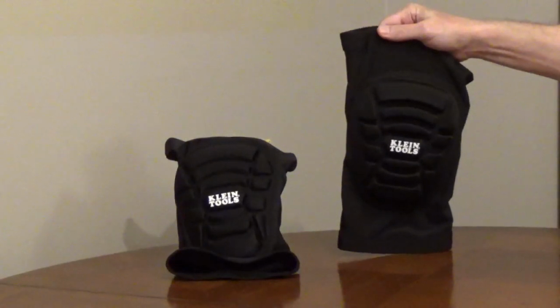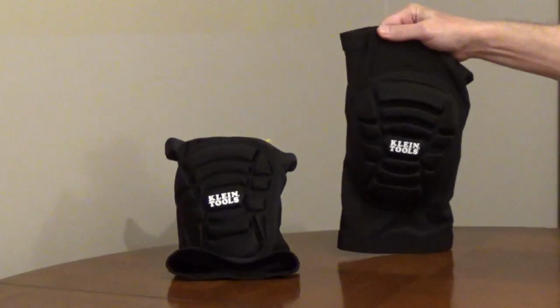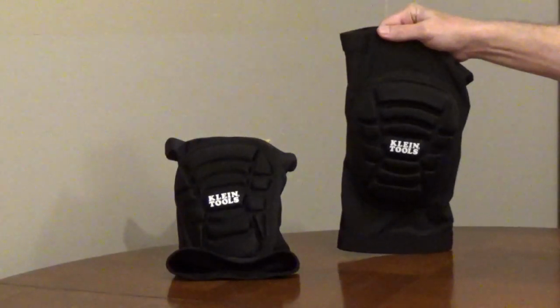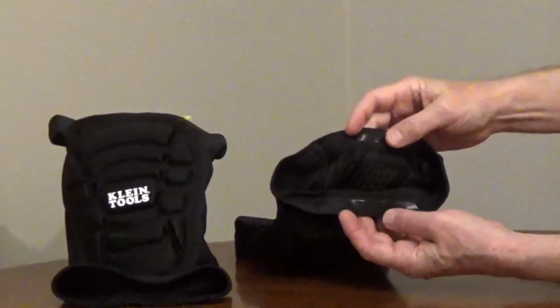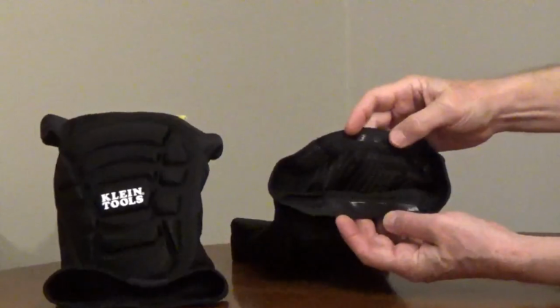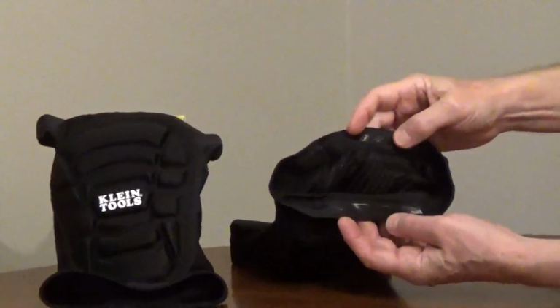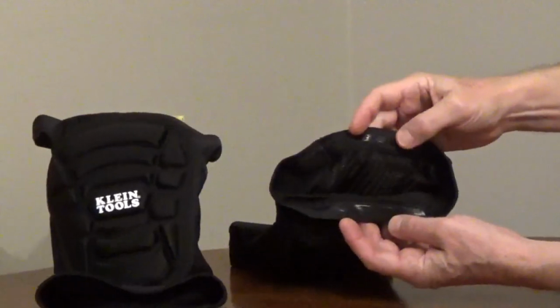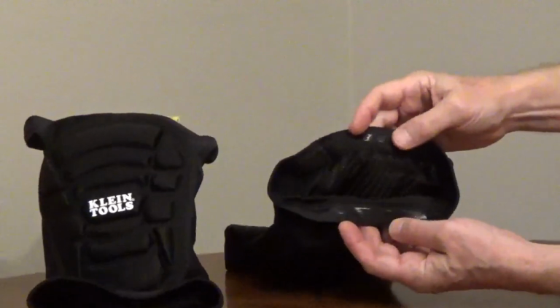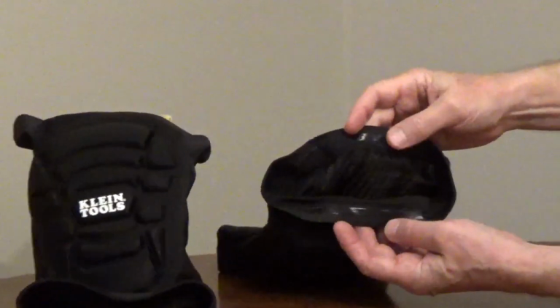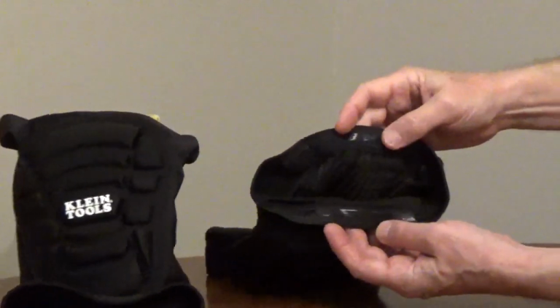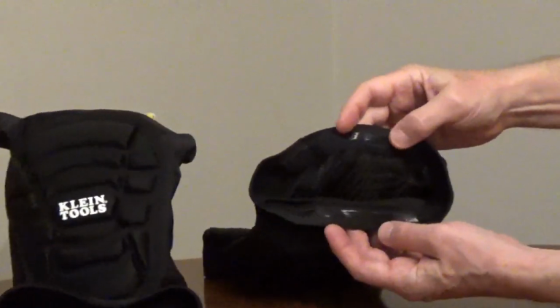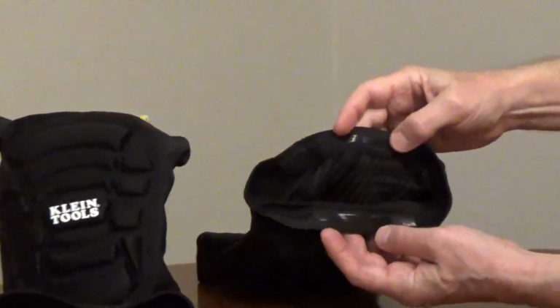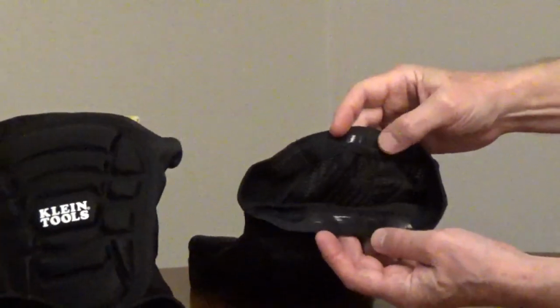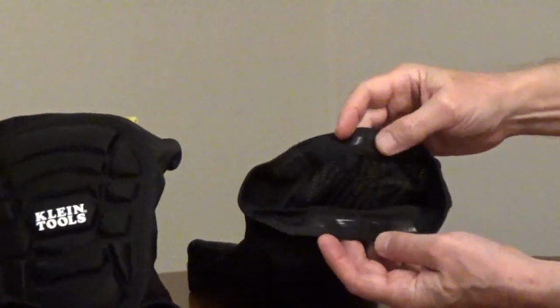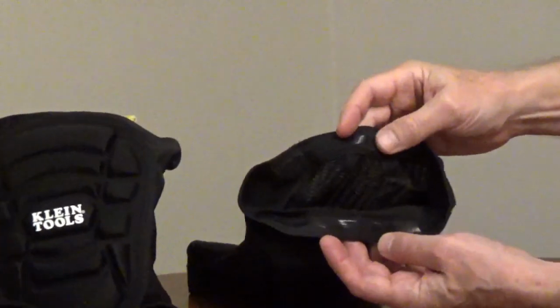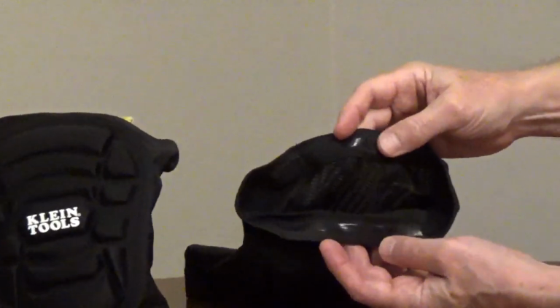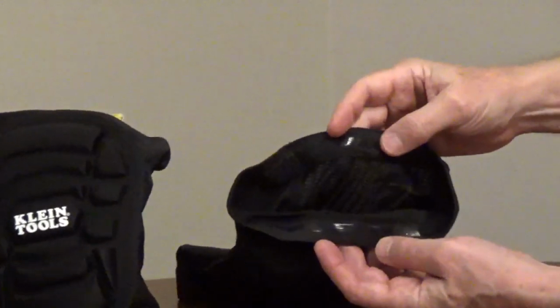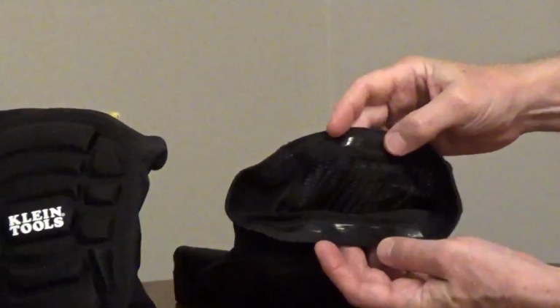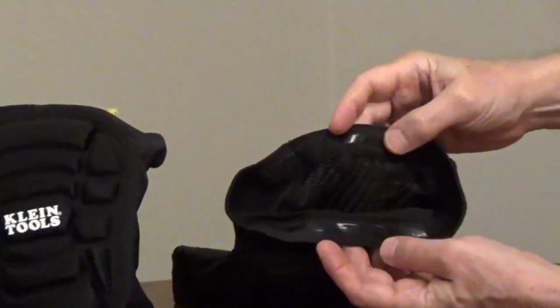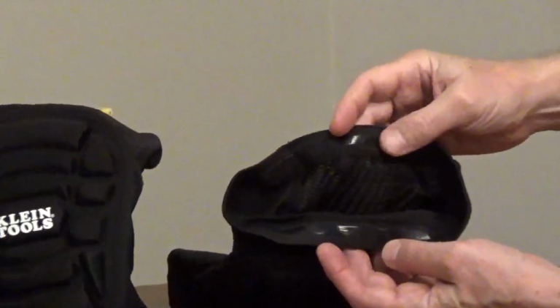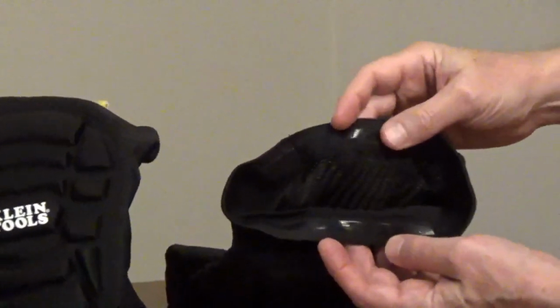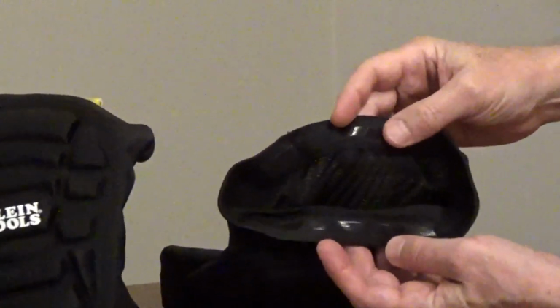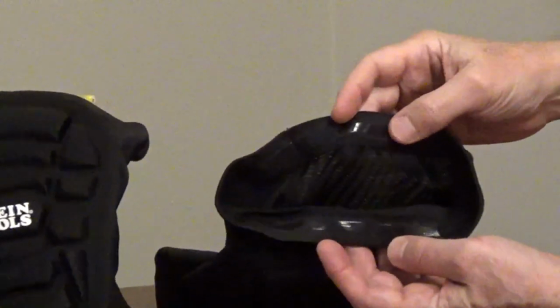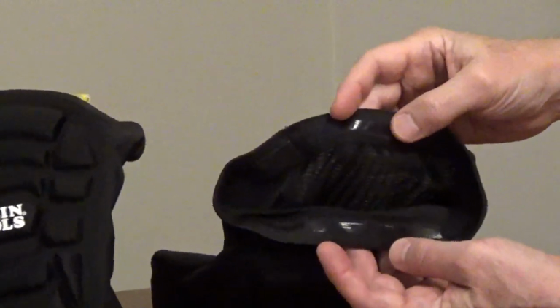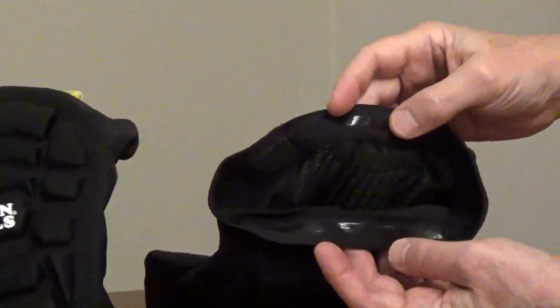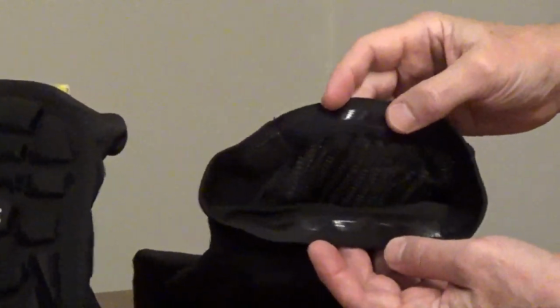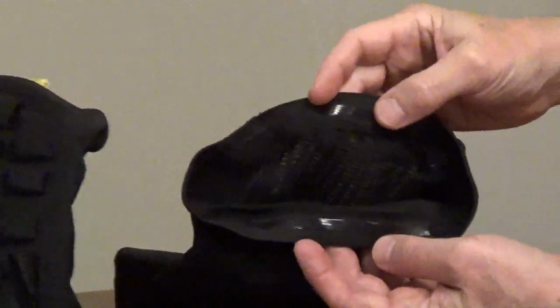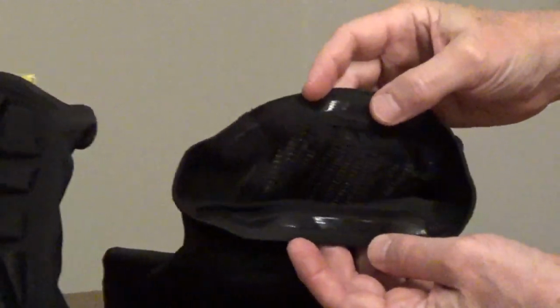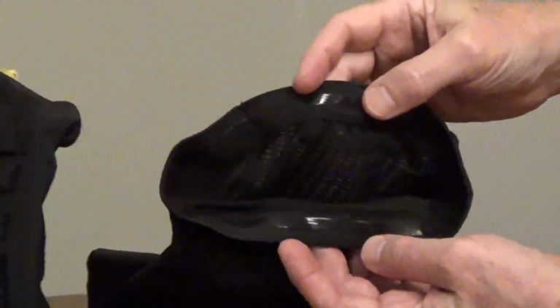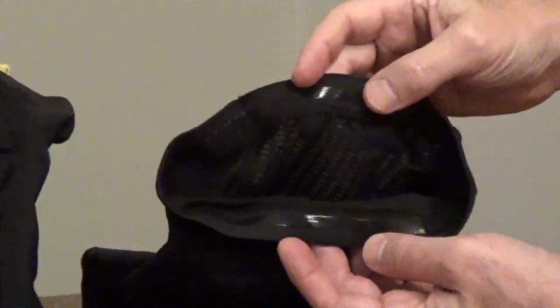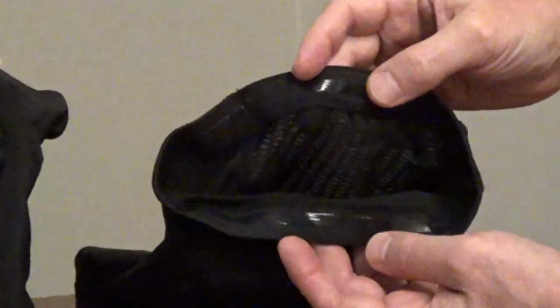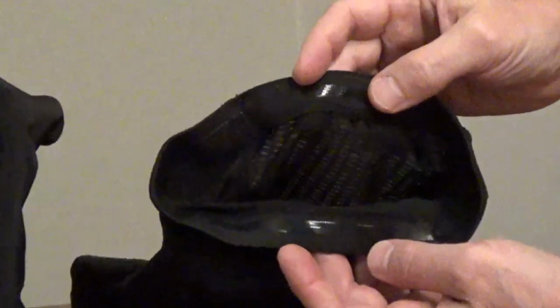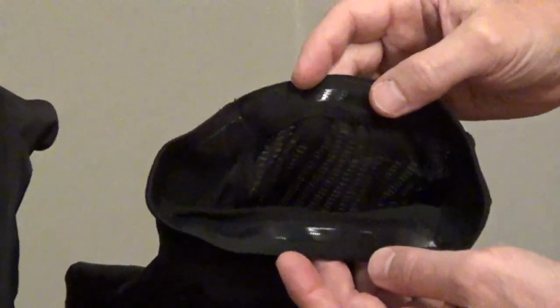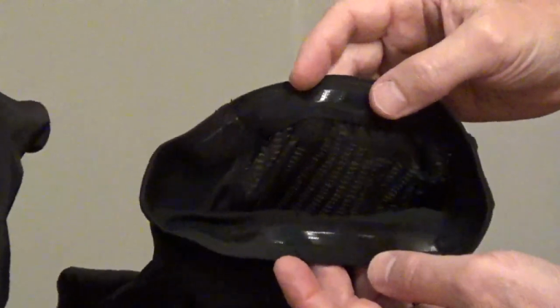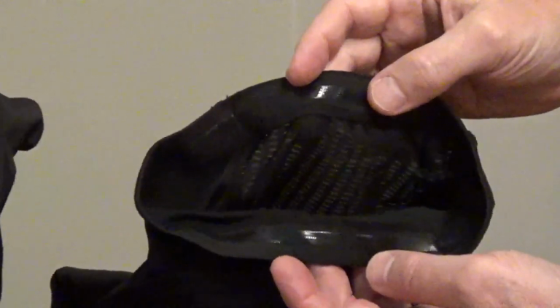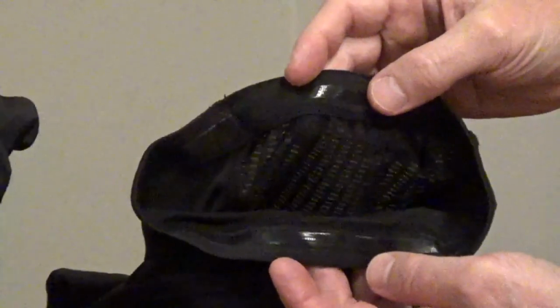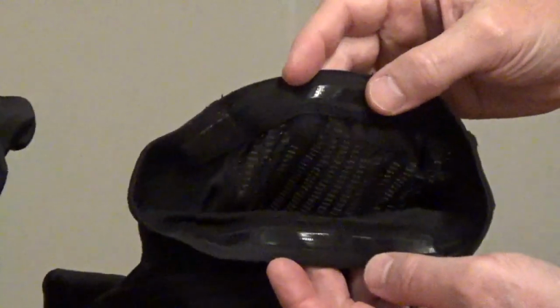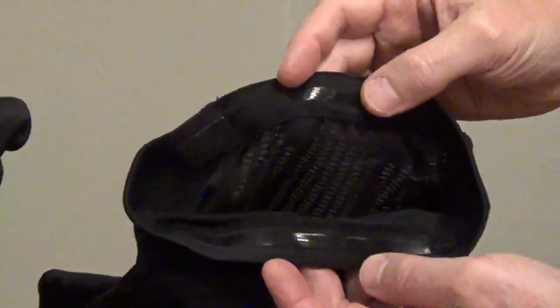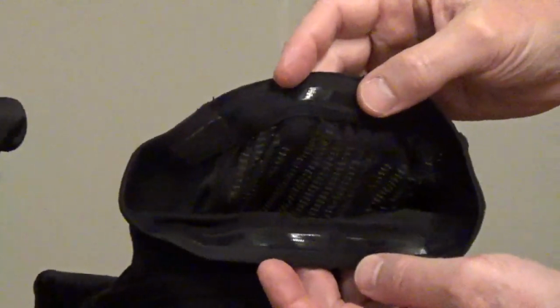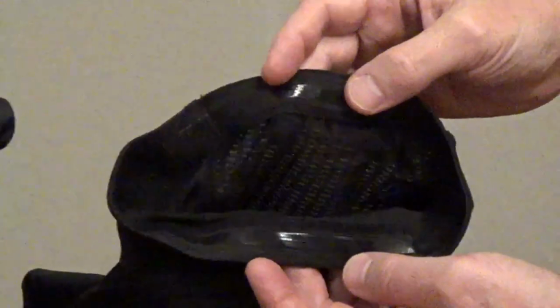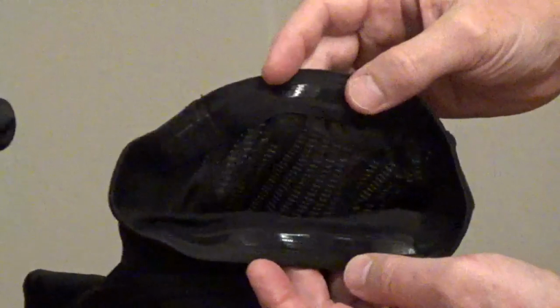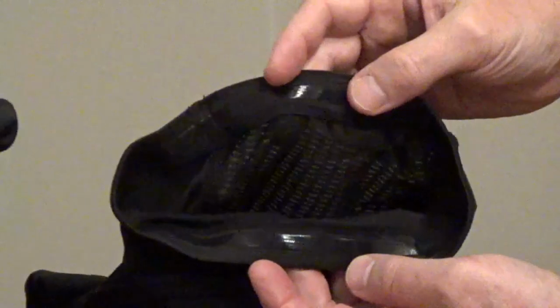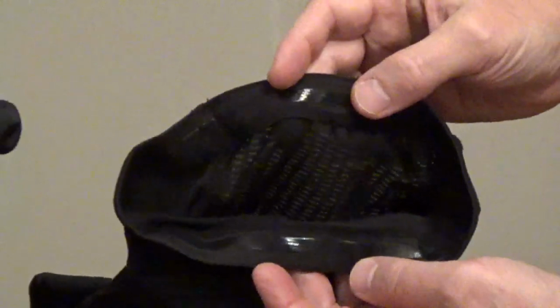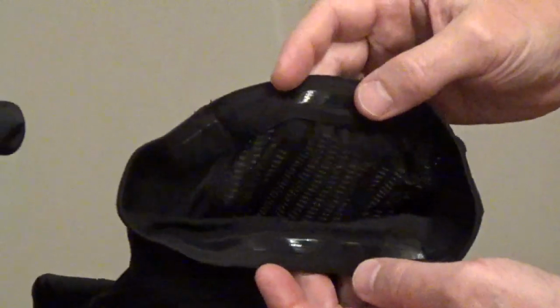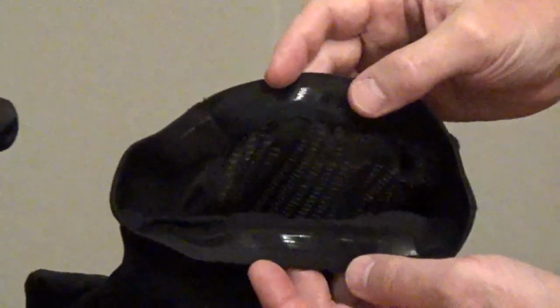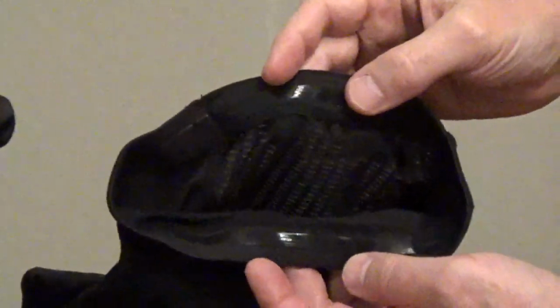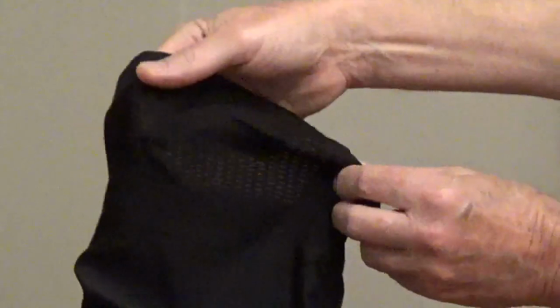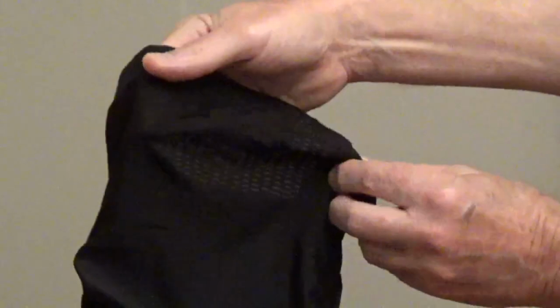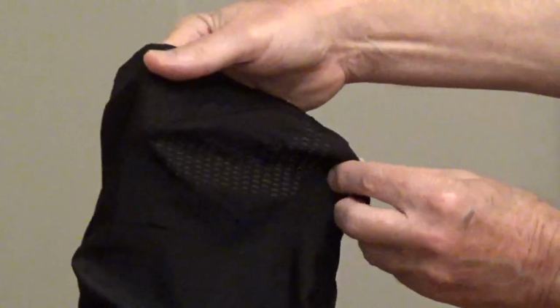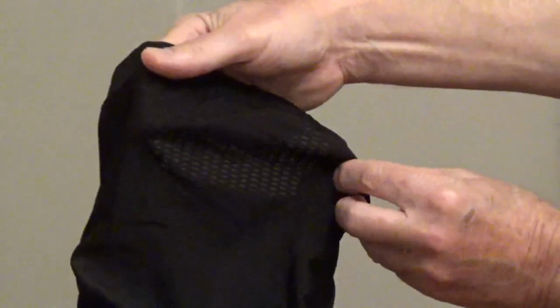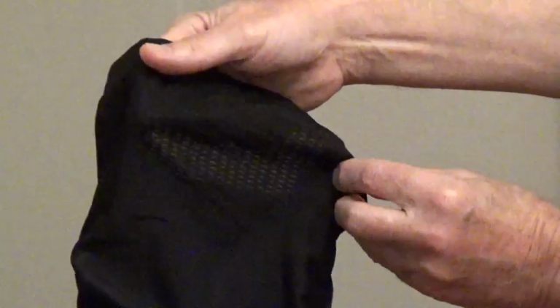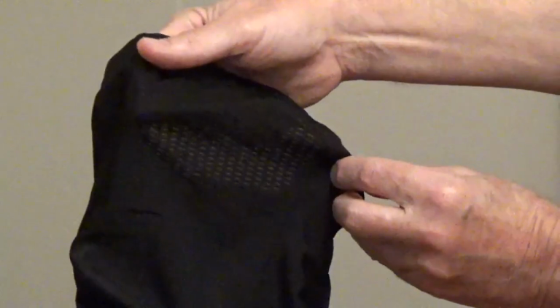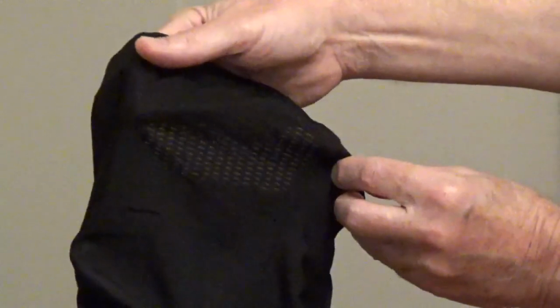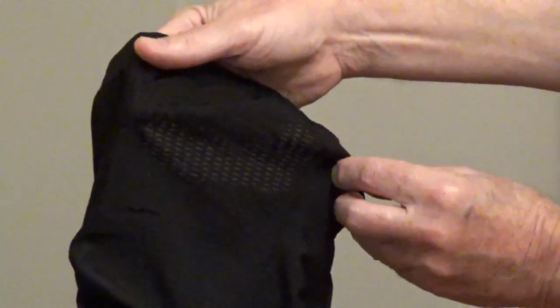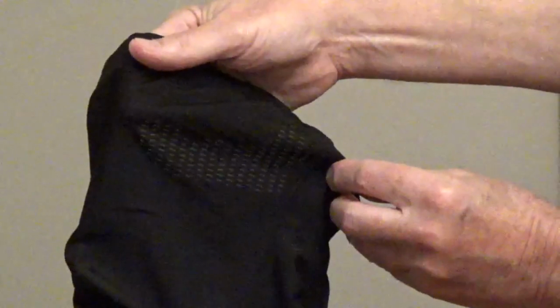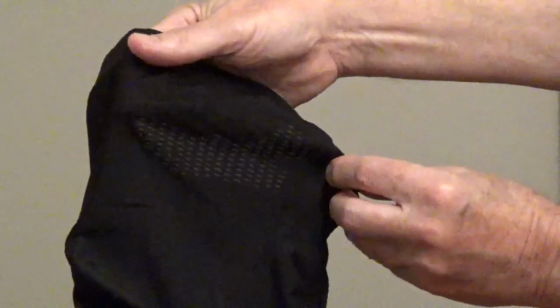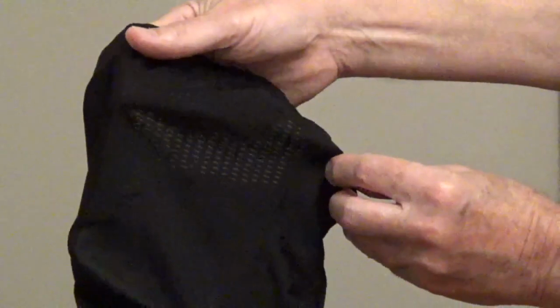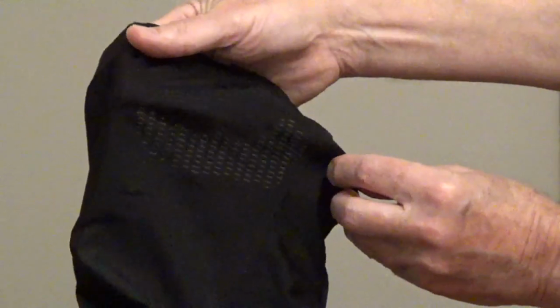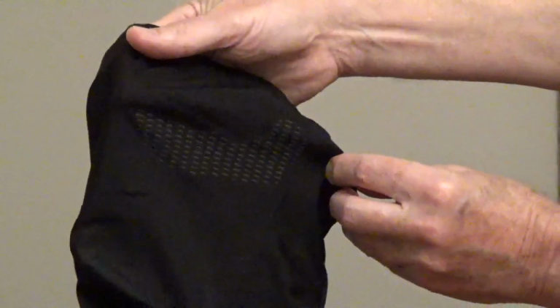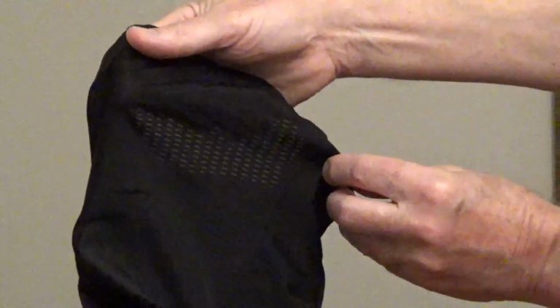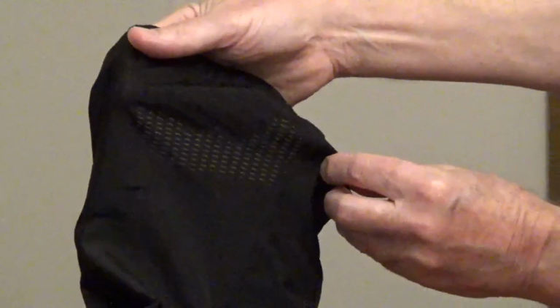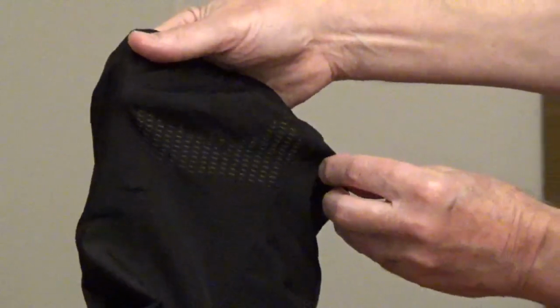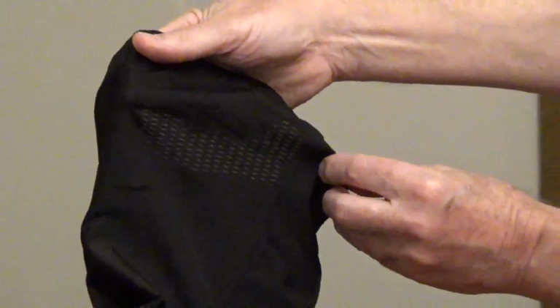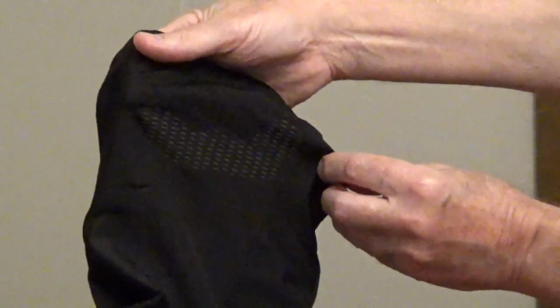The elastic cuff has slip-resistant silicone to keep it in place, and the mesh back is breathable.